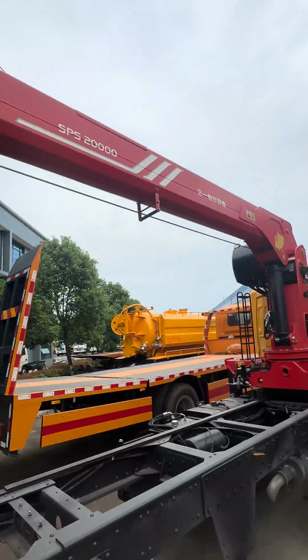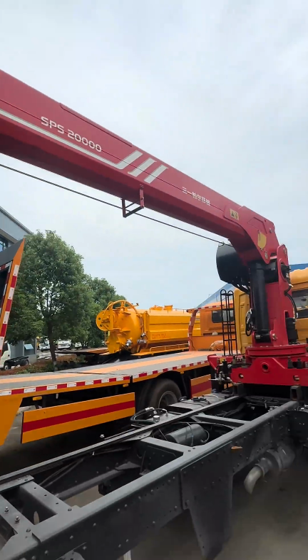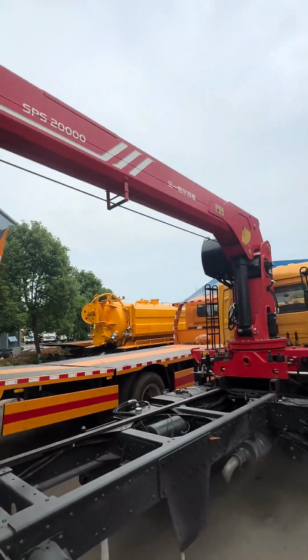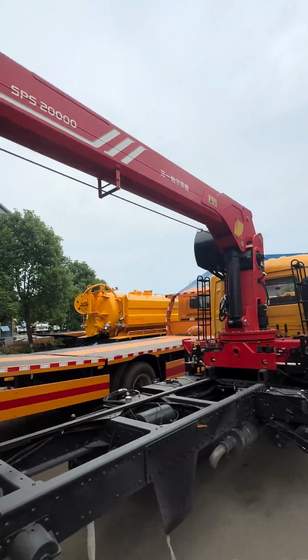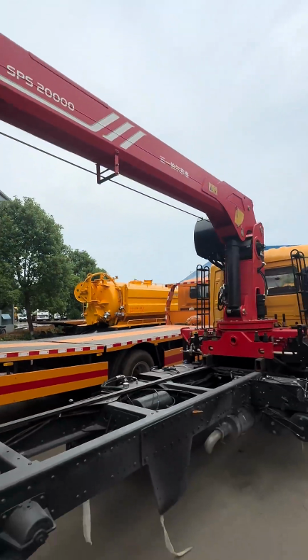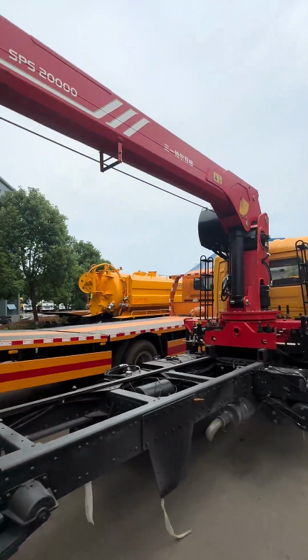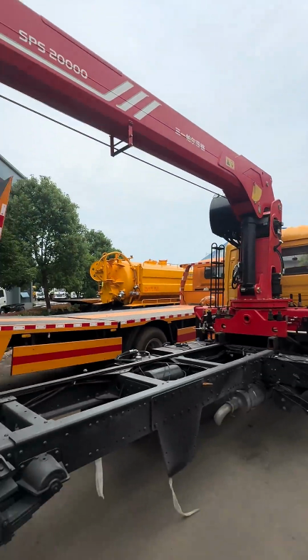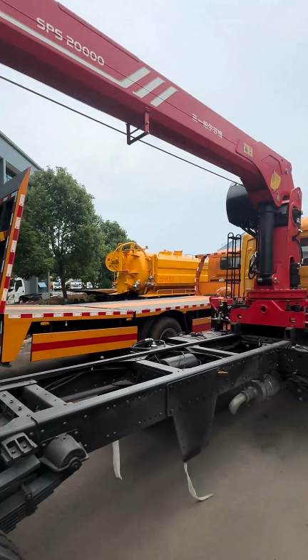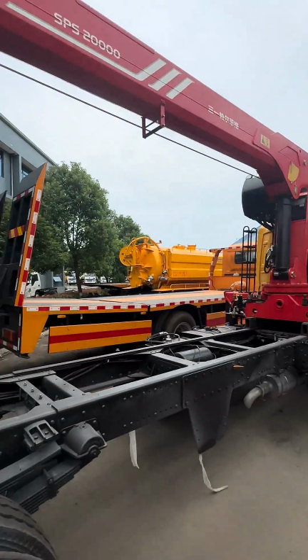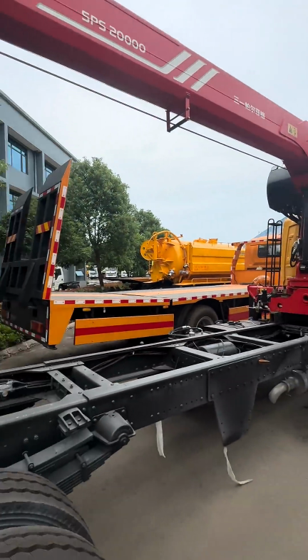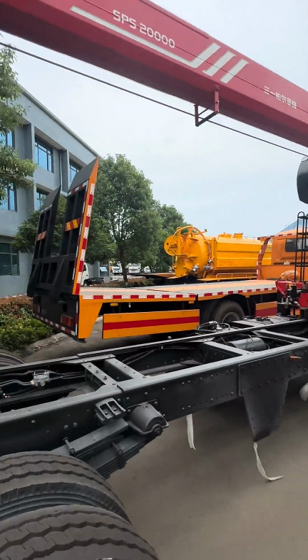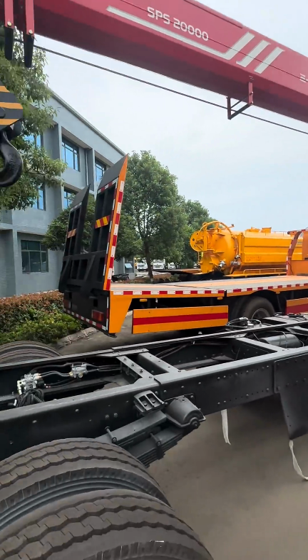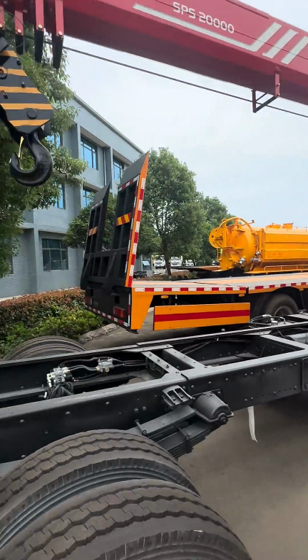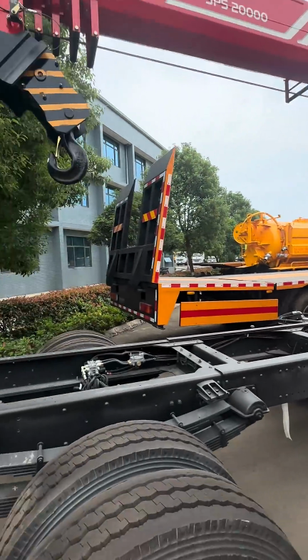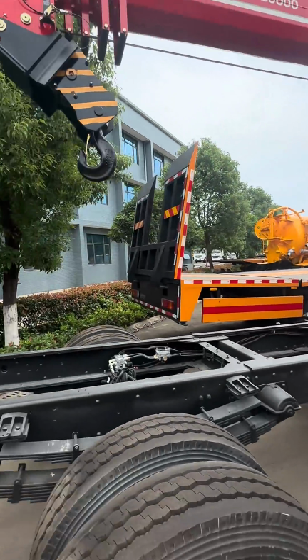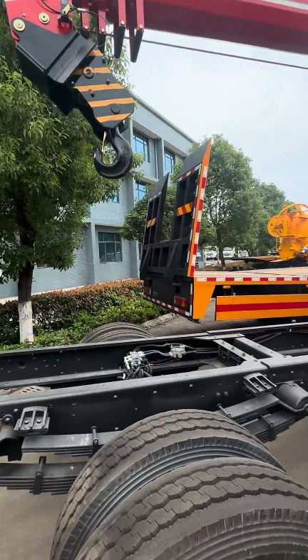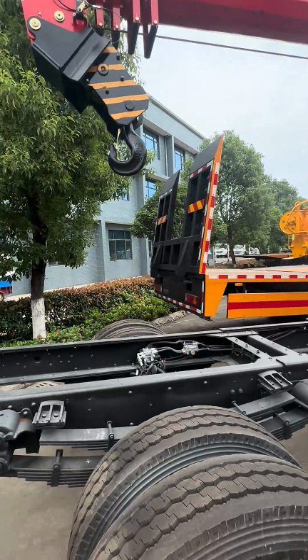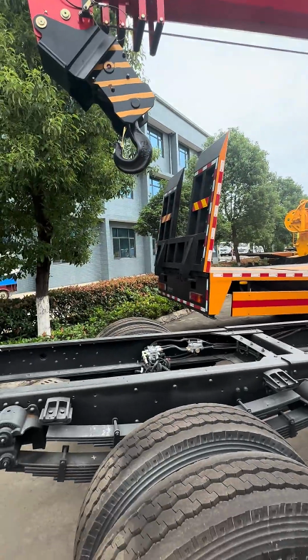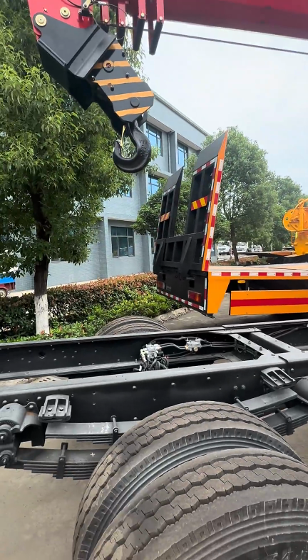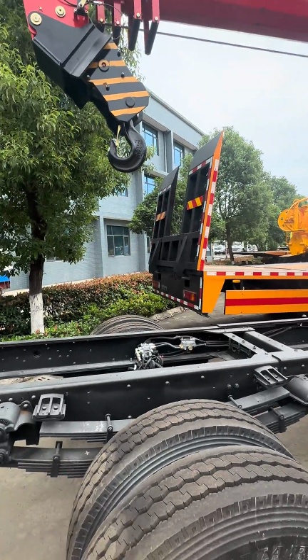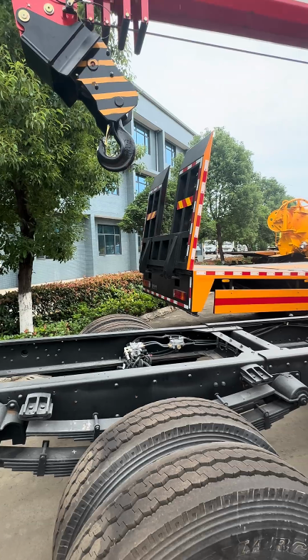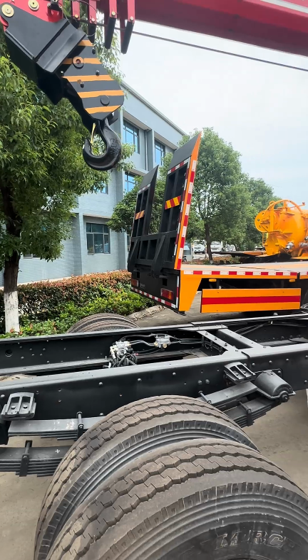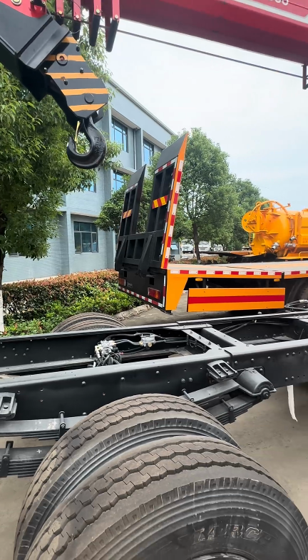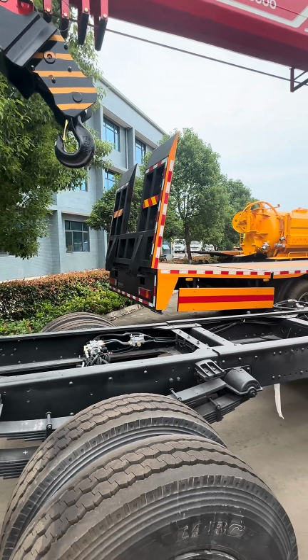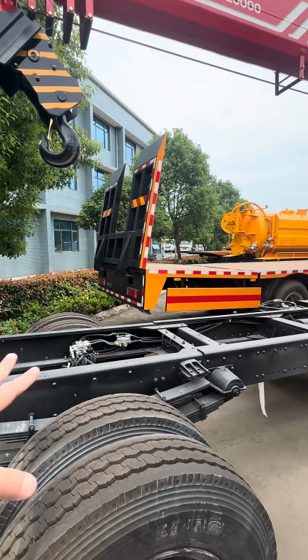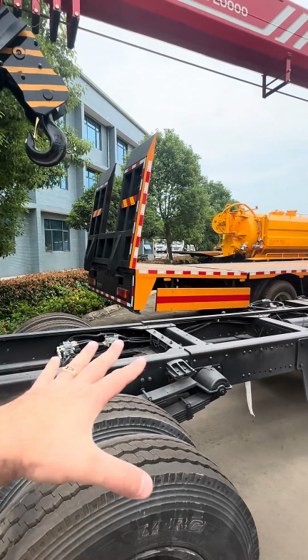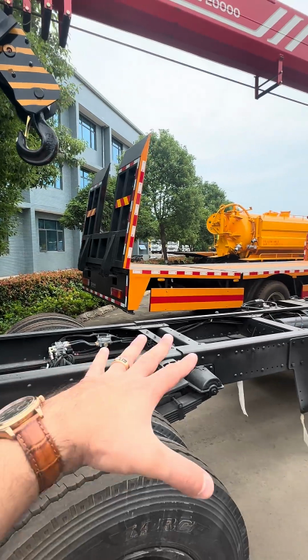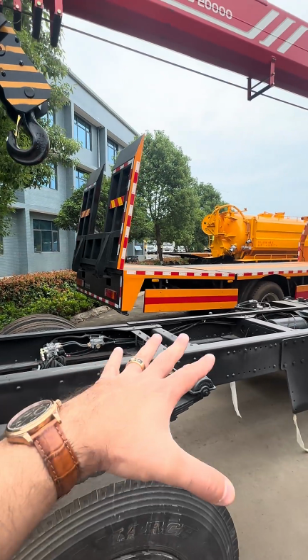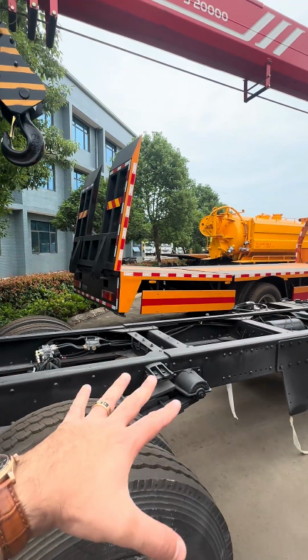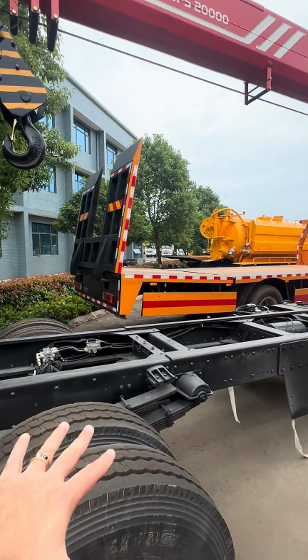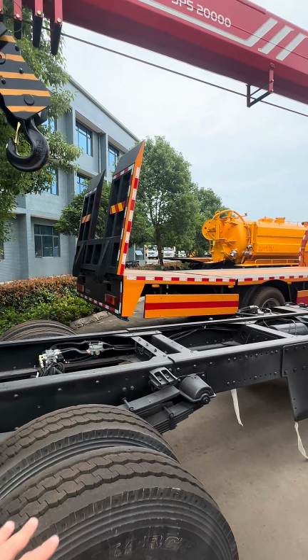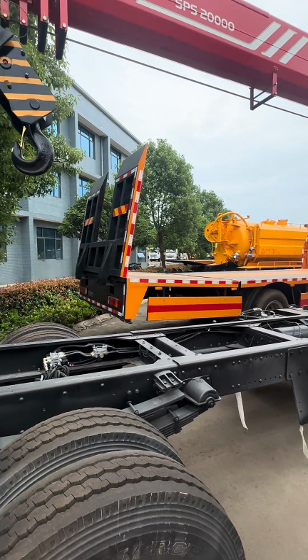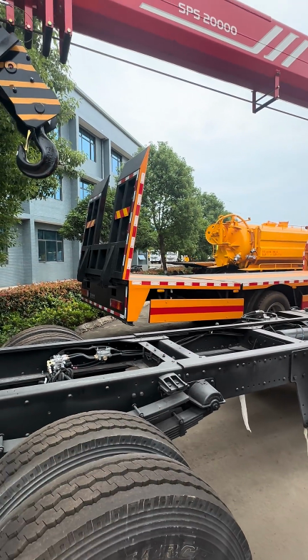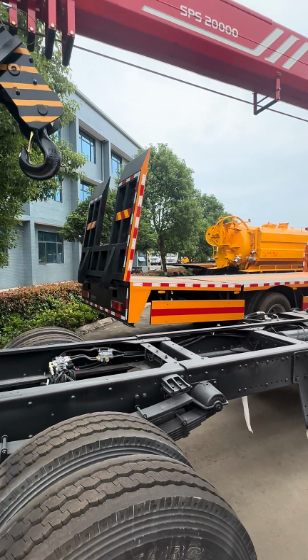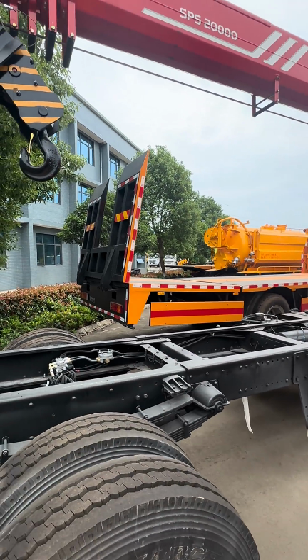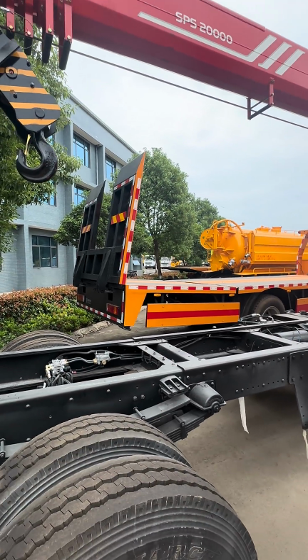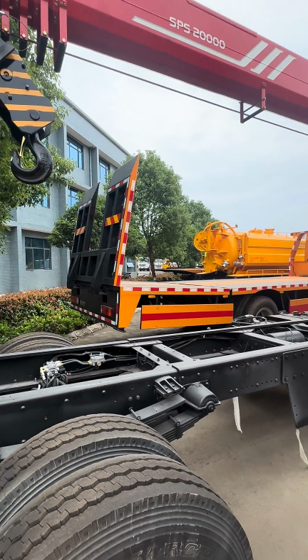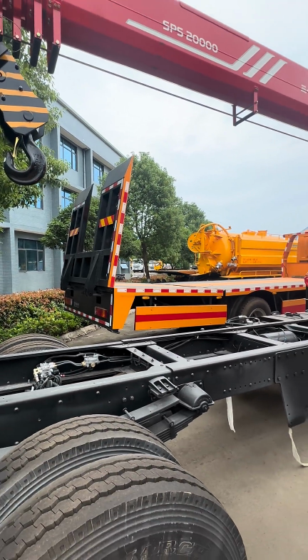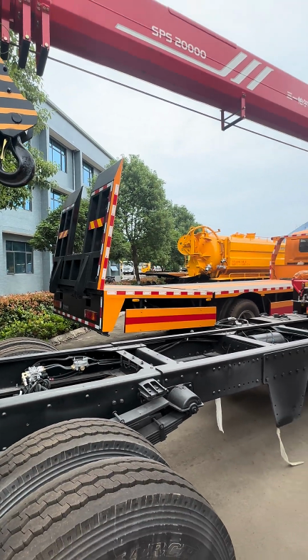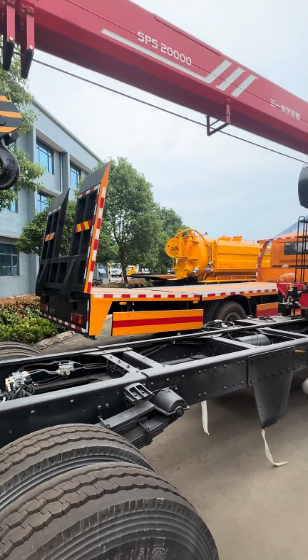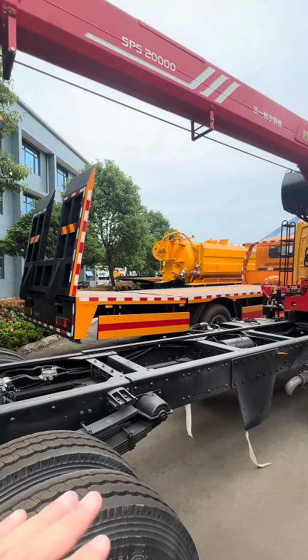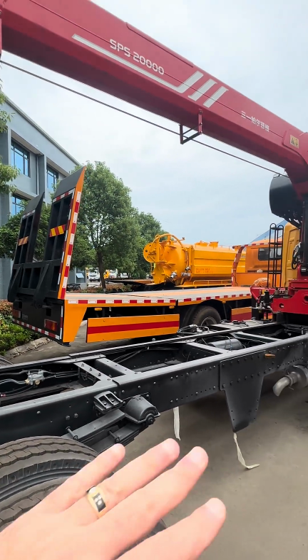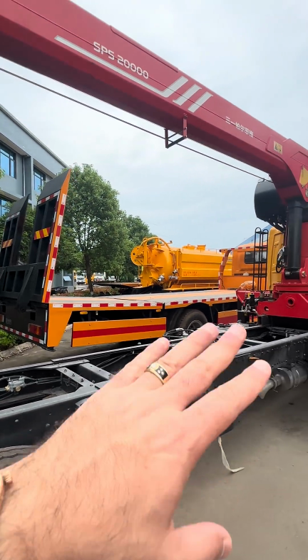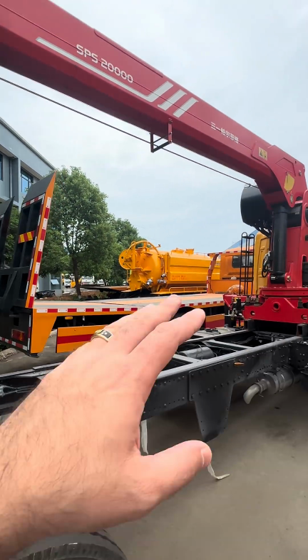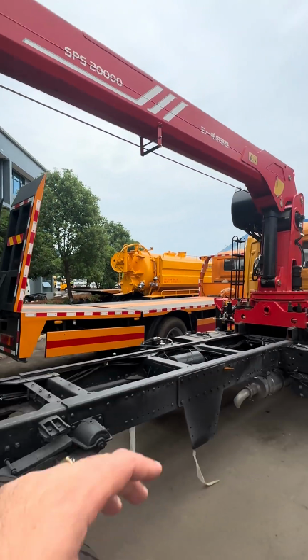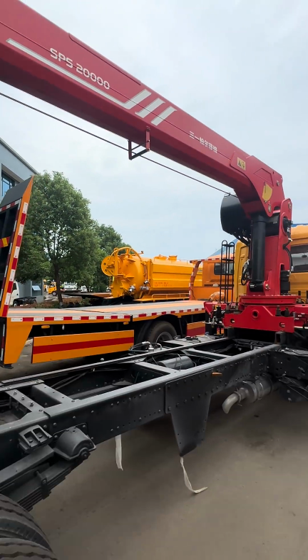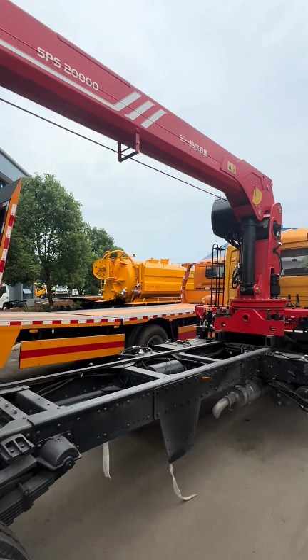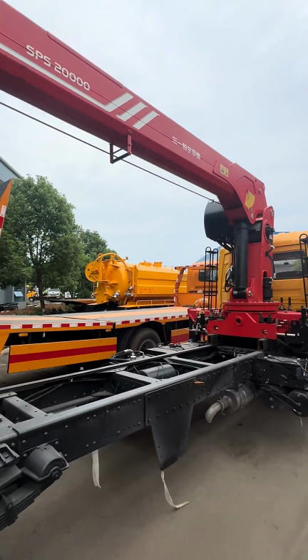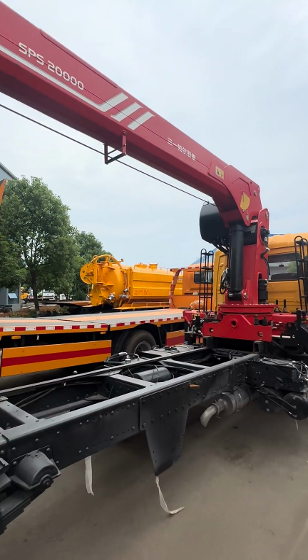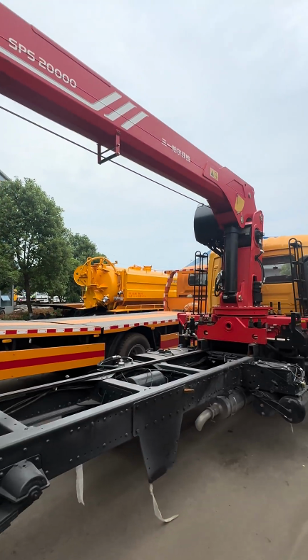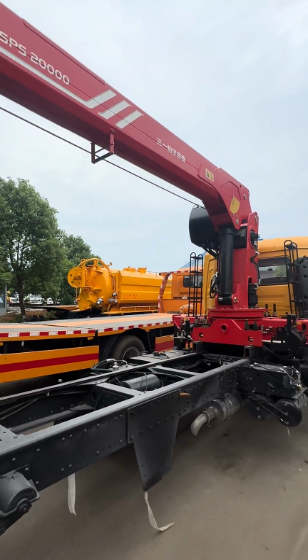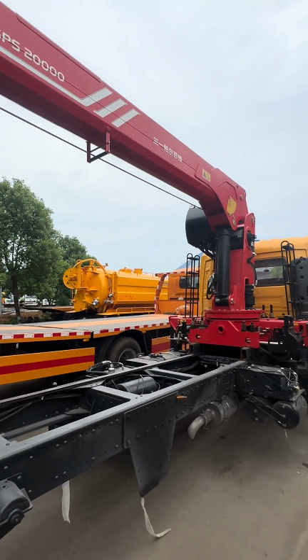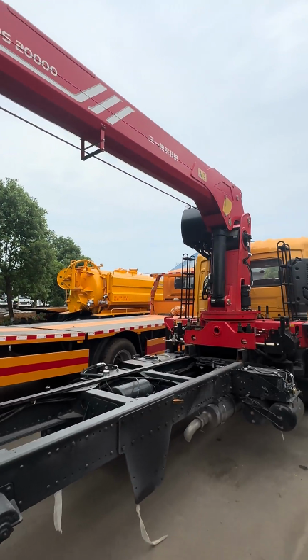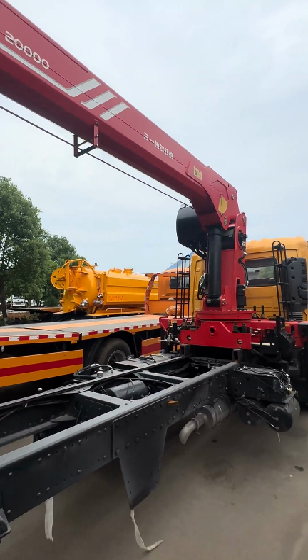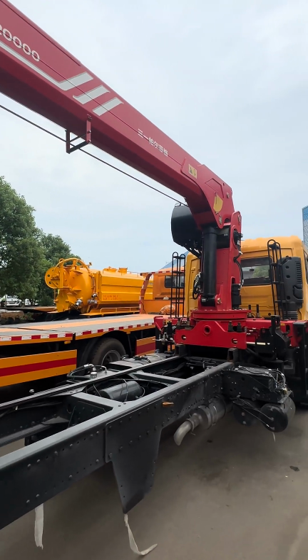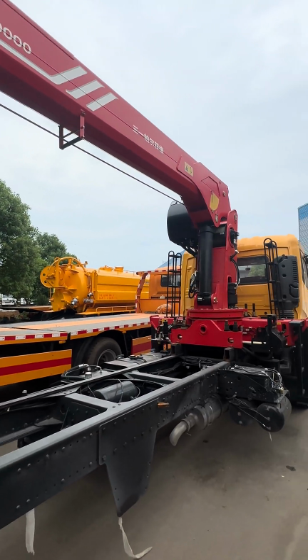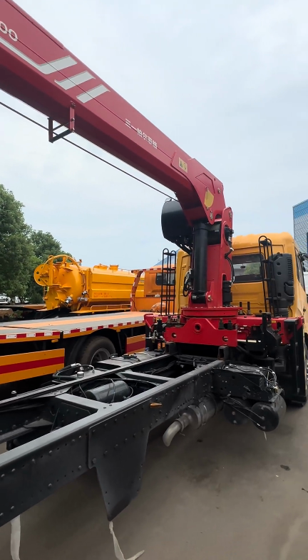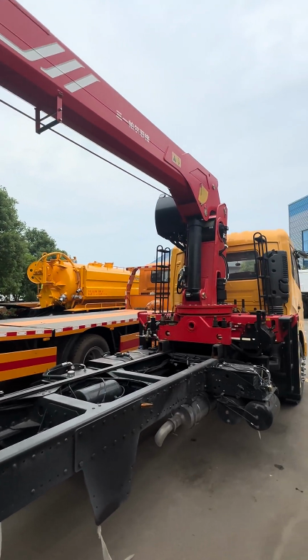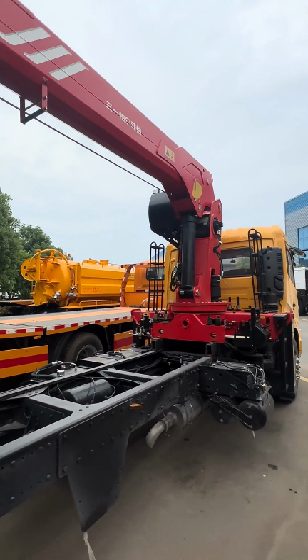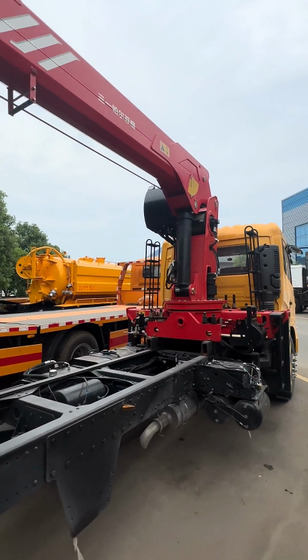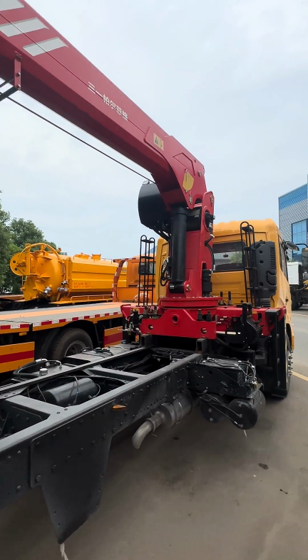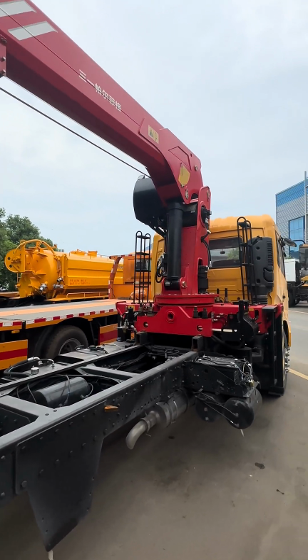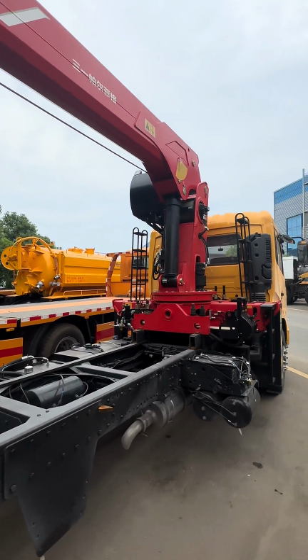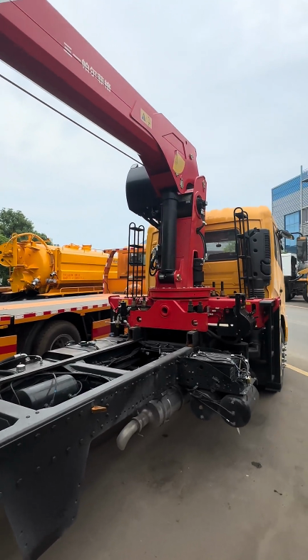The plate is not fixed yet — just the chassis and the crane. Please pay attention.